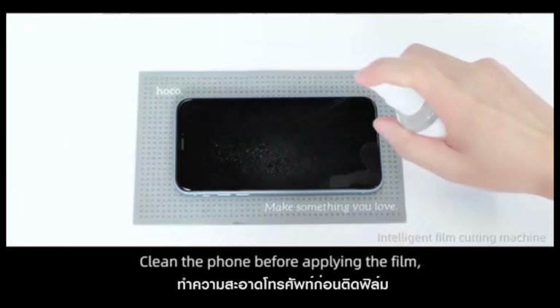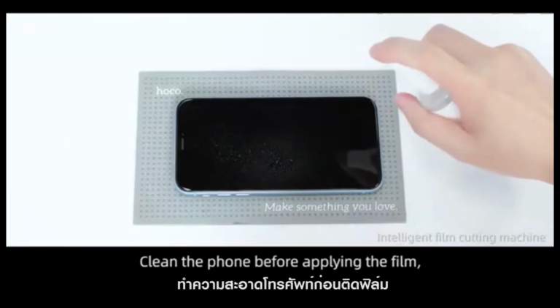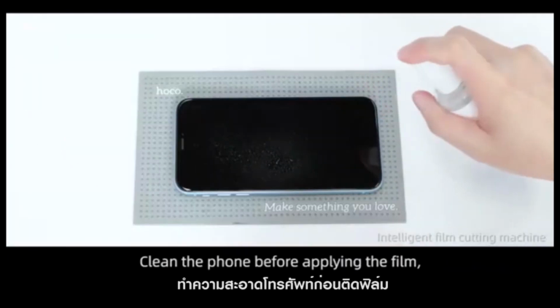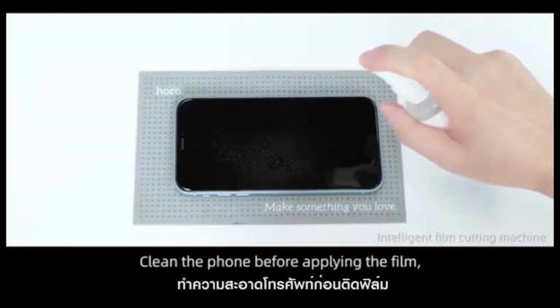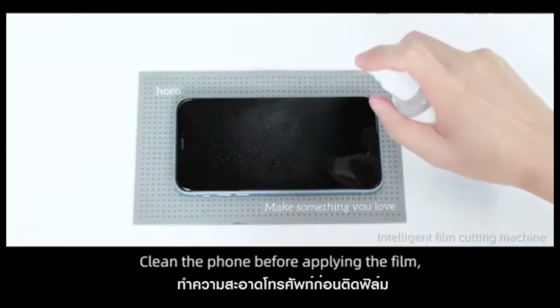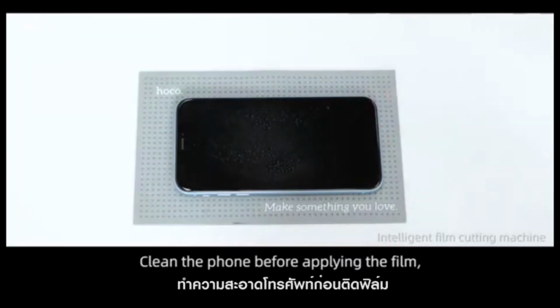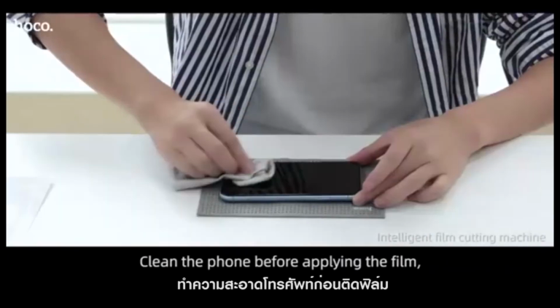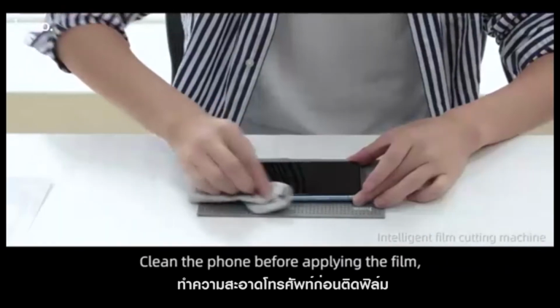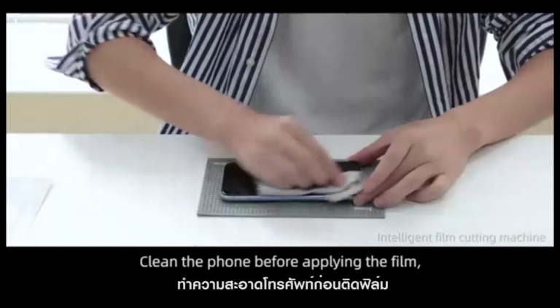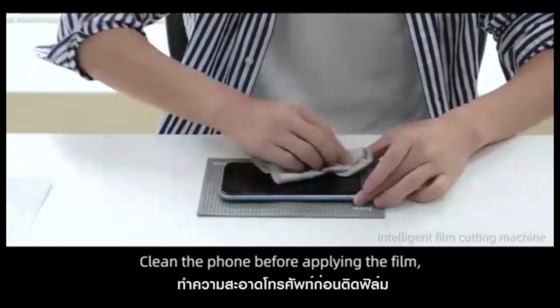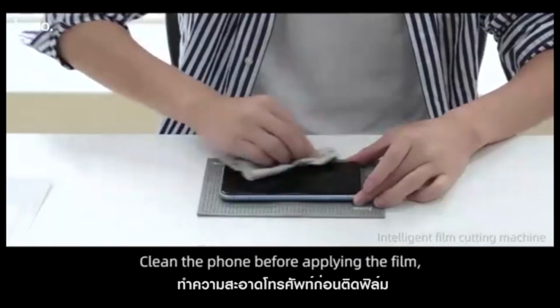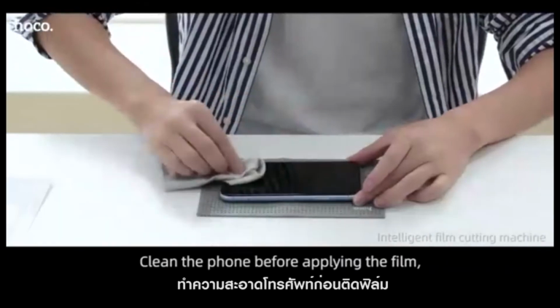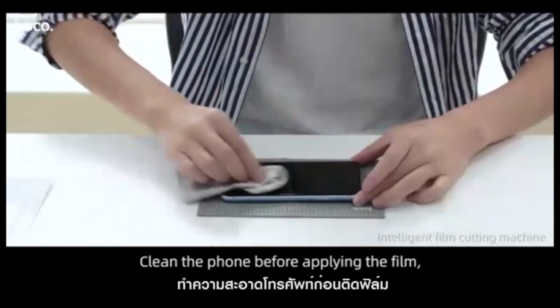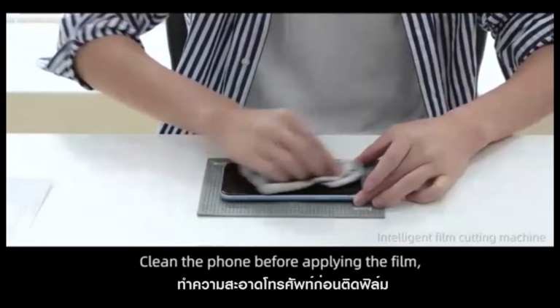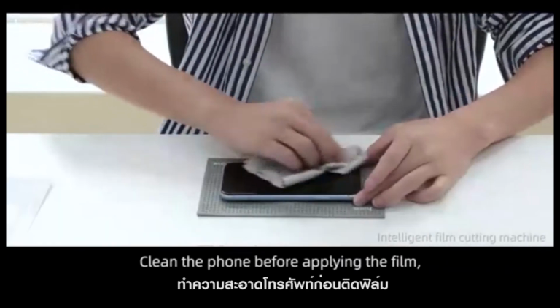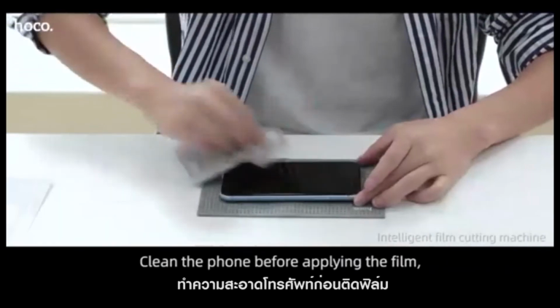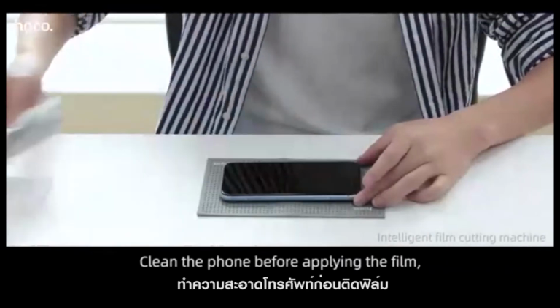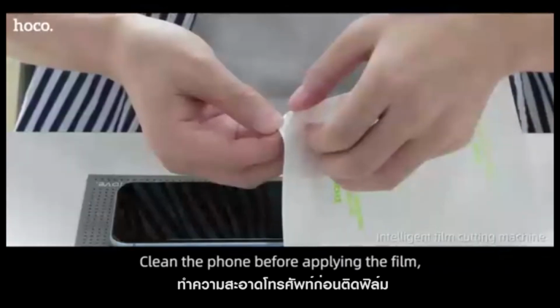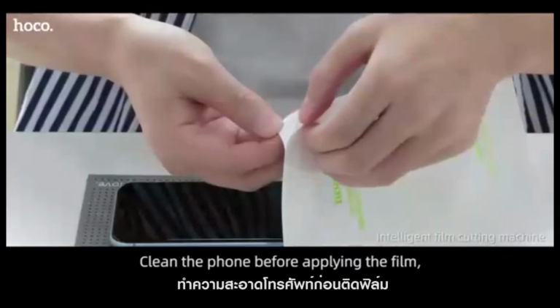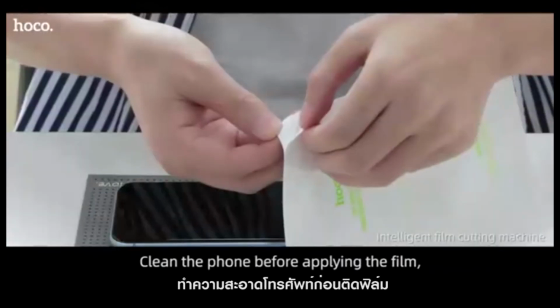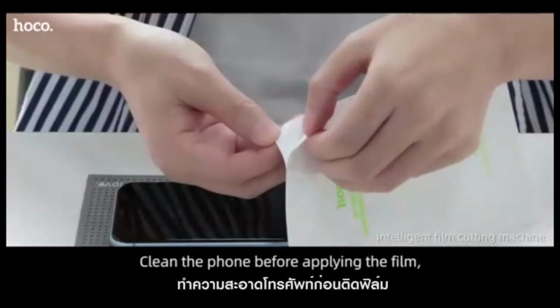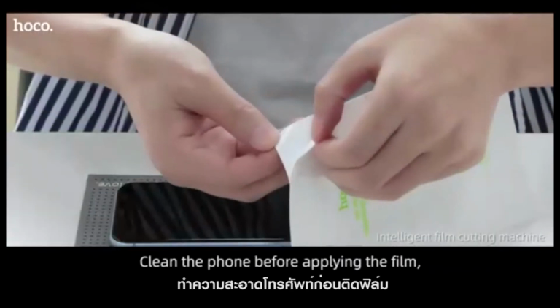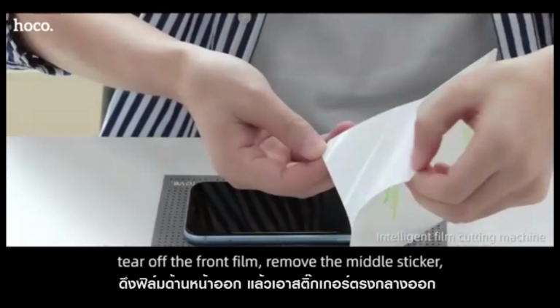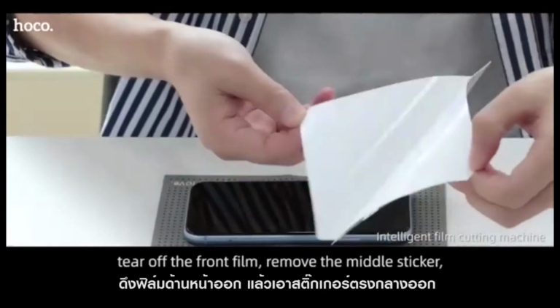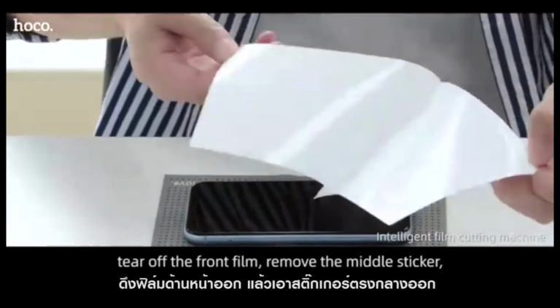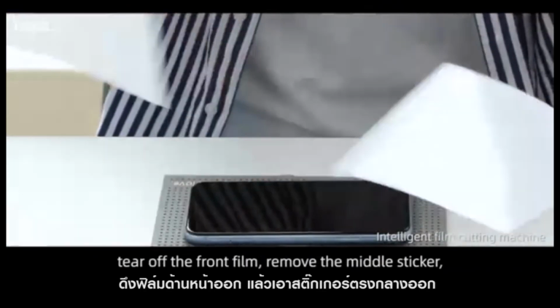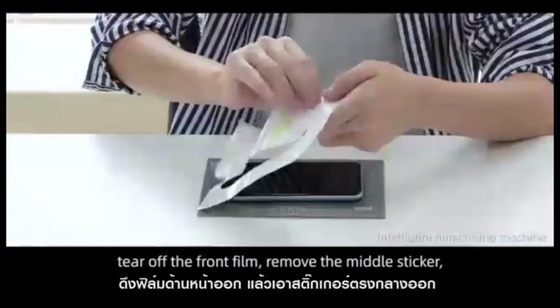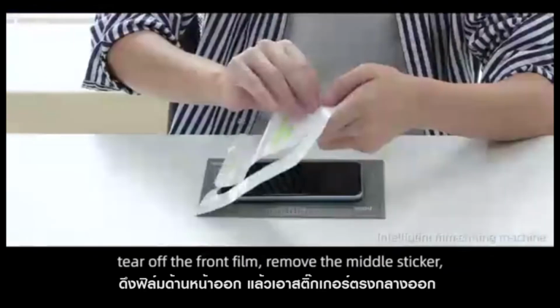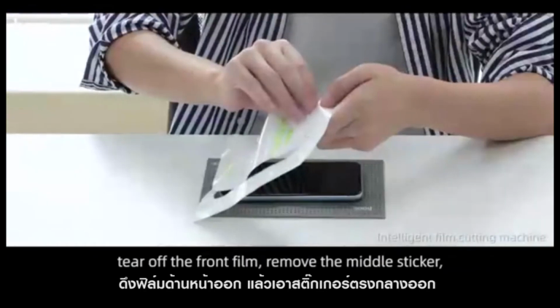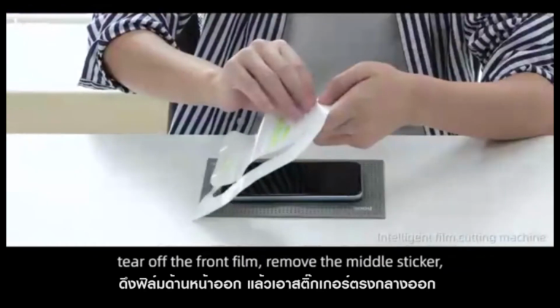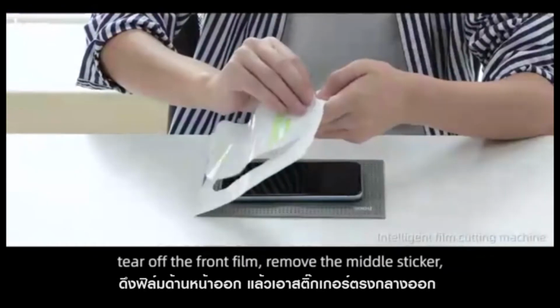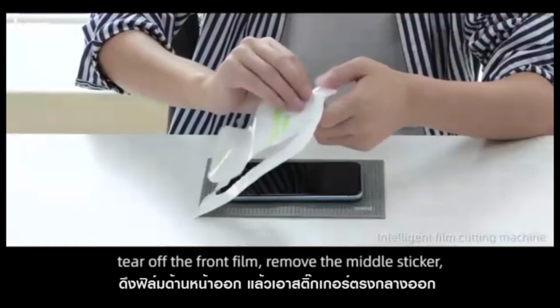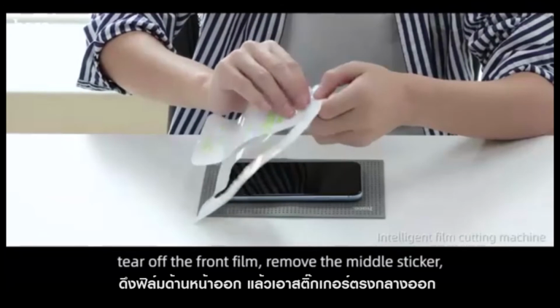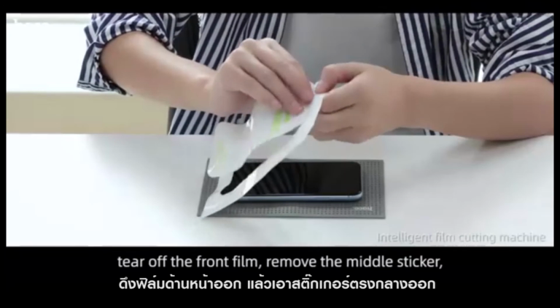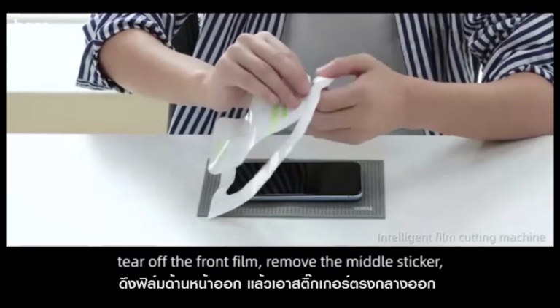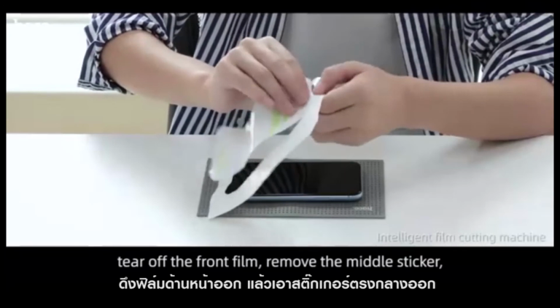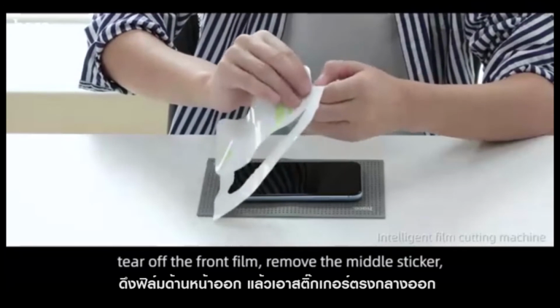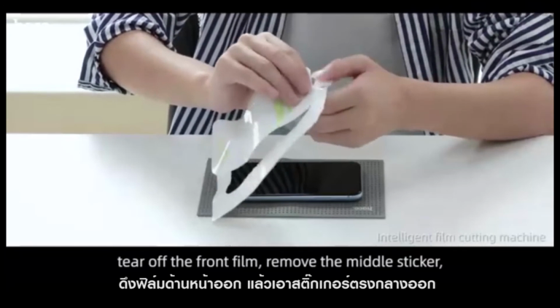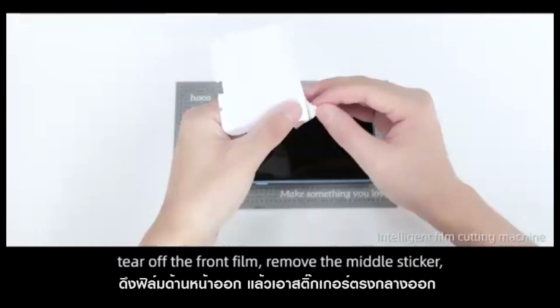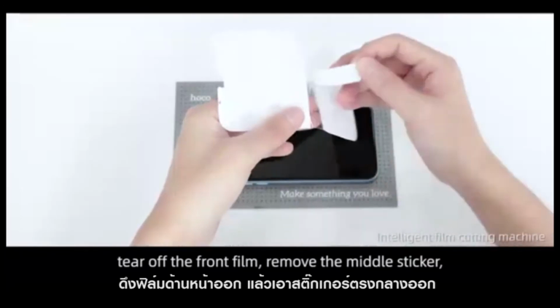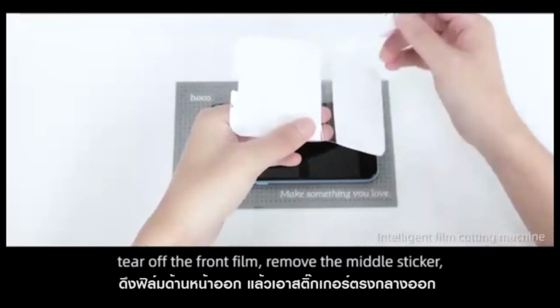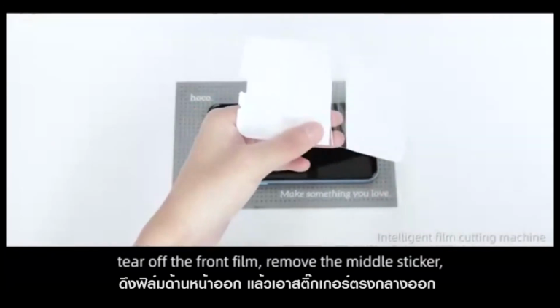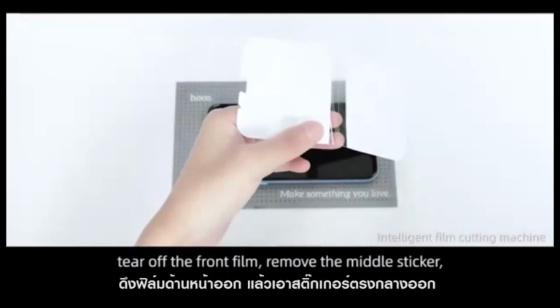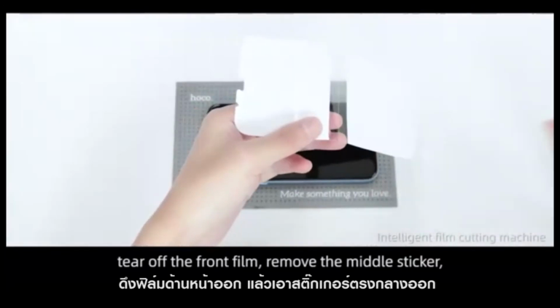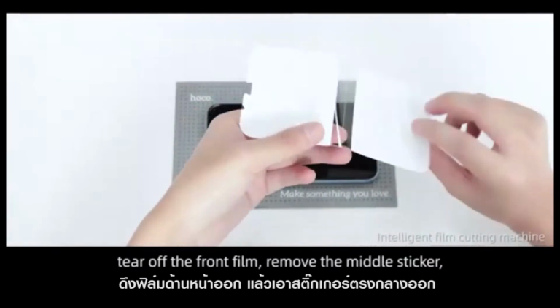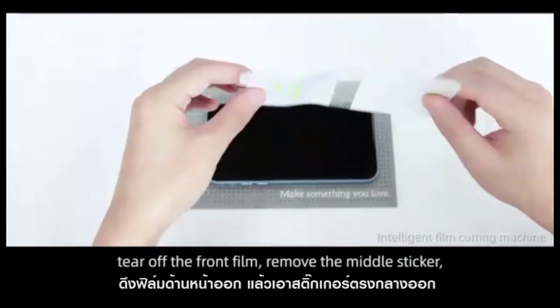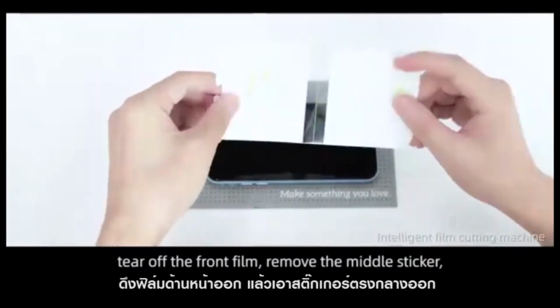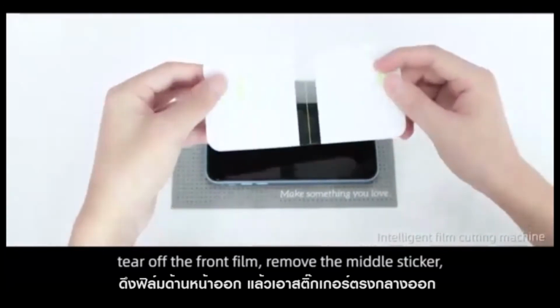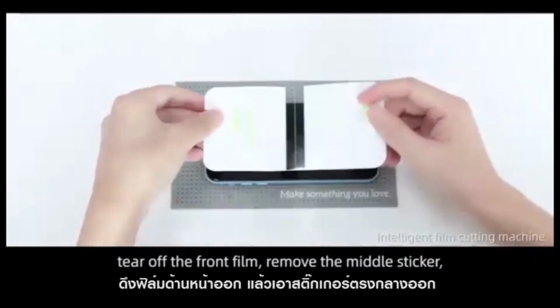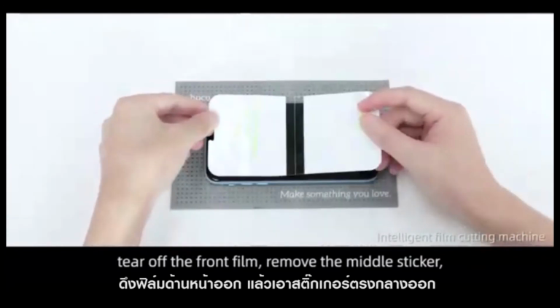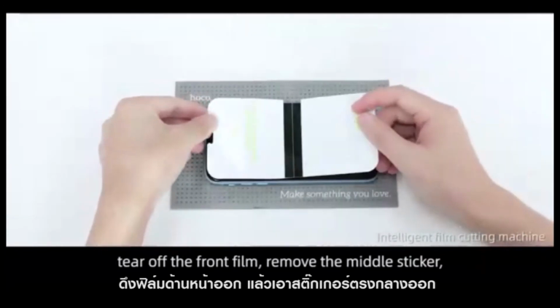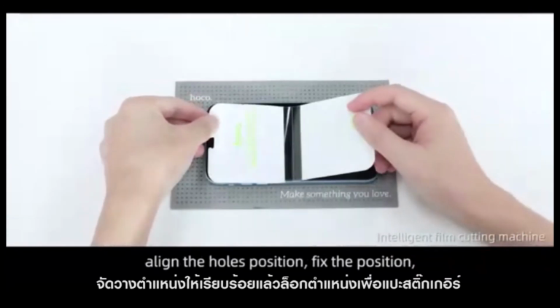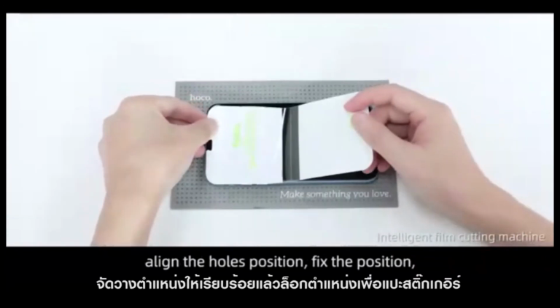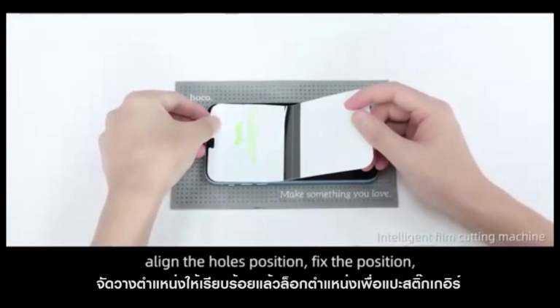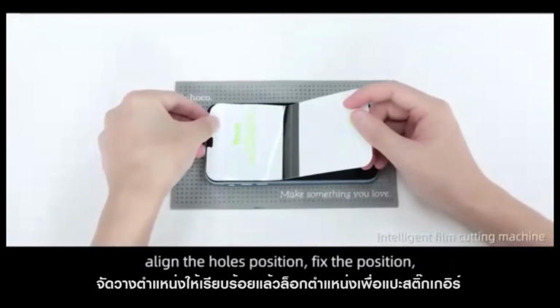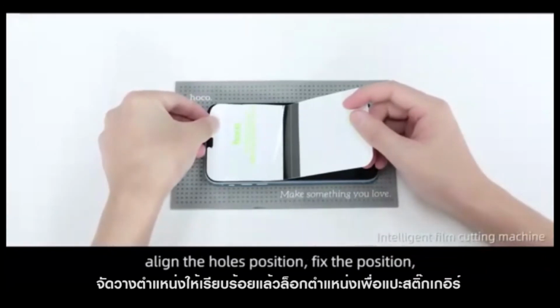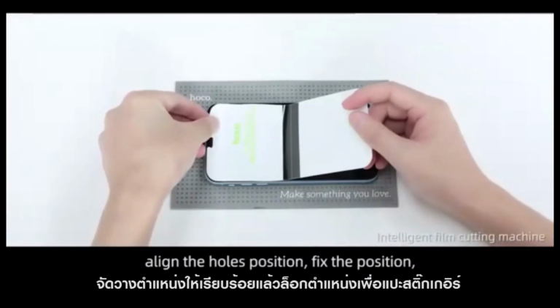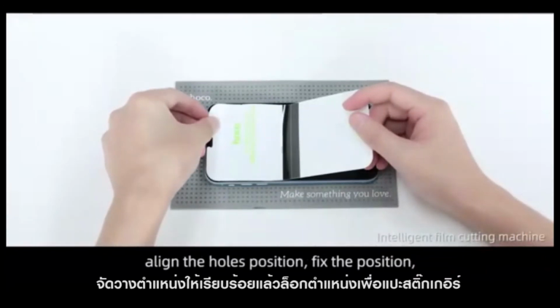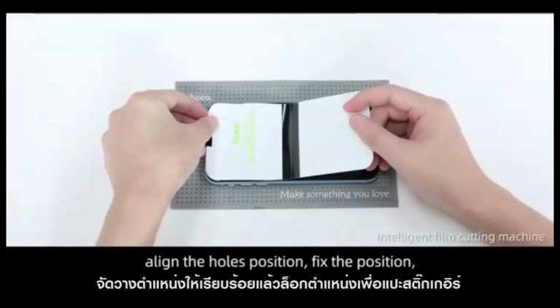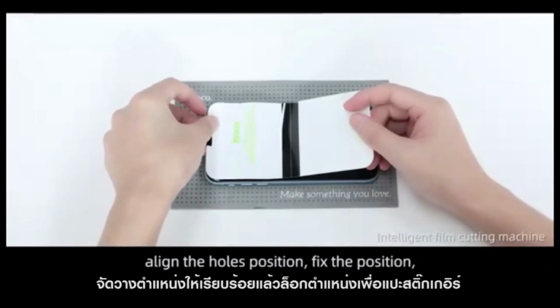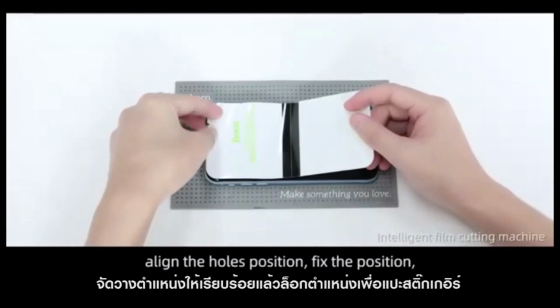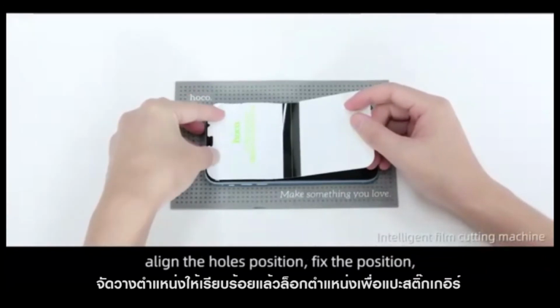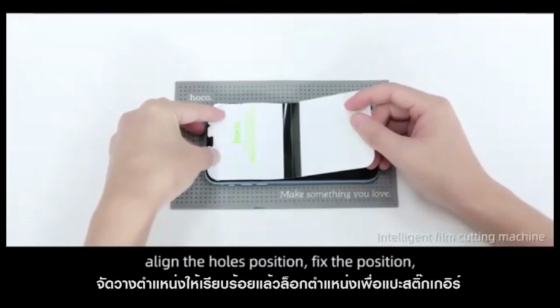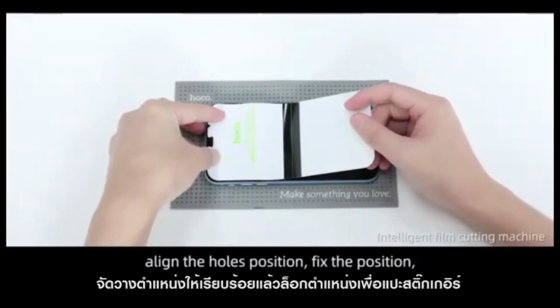Clean the phone before applying the film. Tear off the front film and remove the middle sticker. Align the hold position.